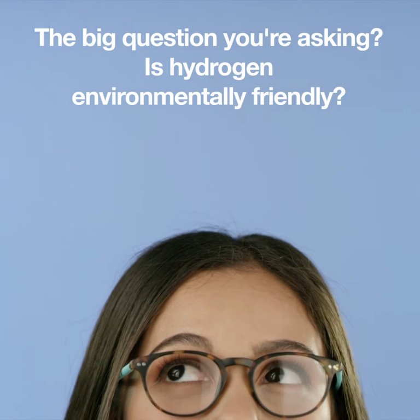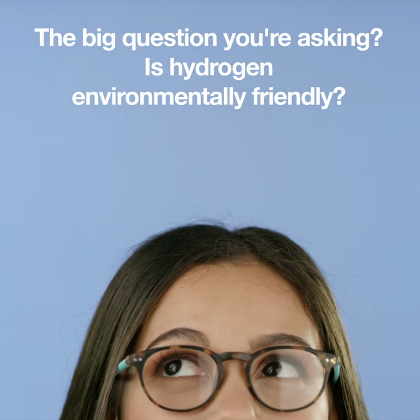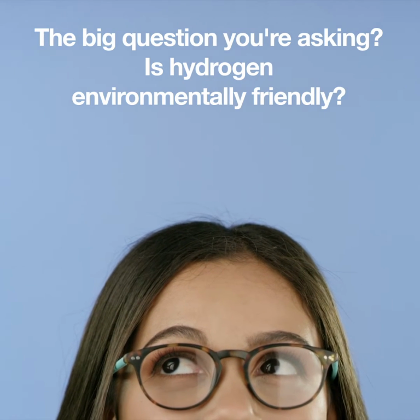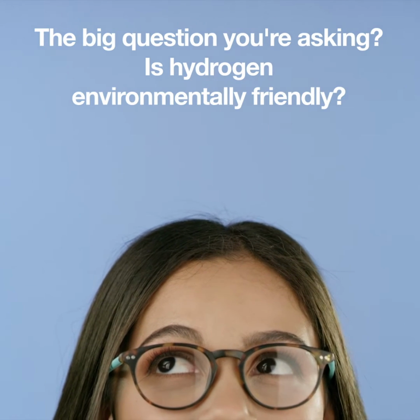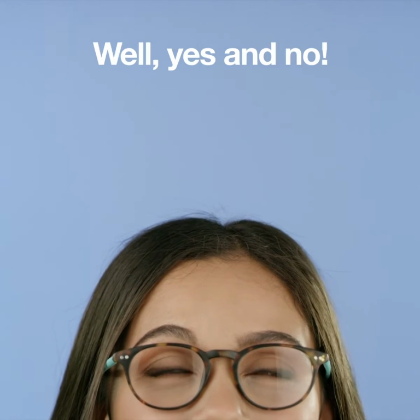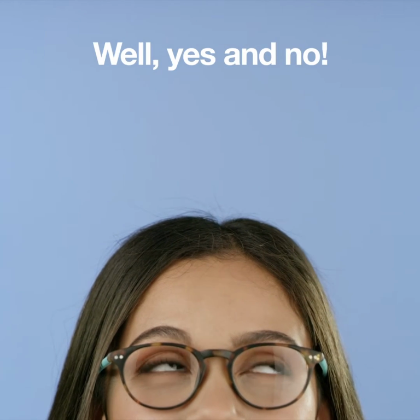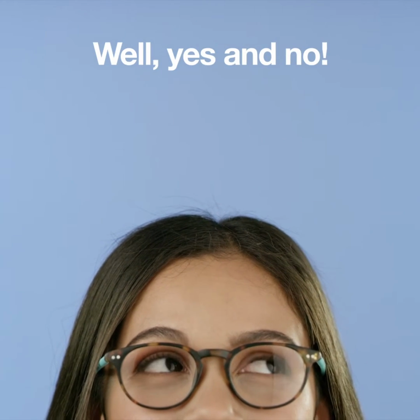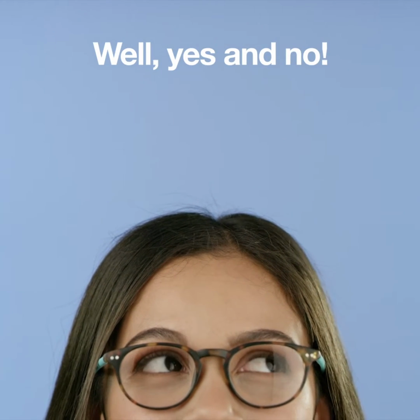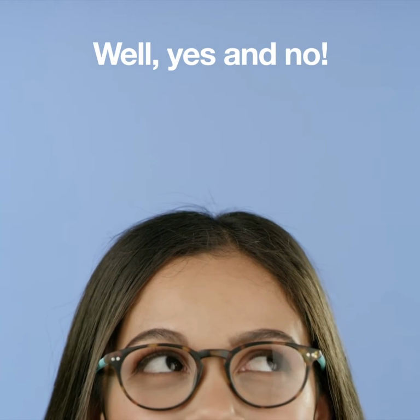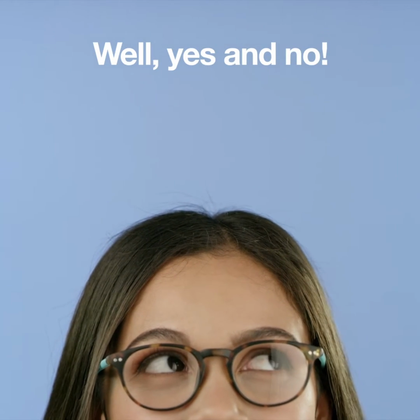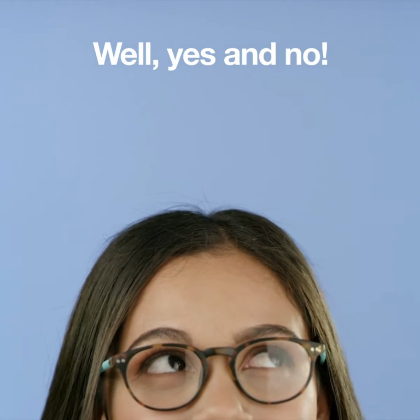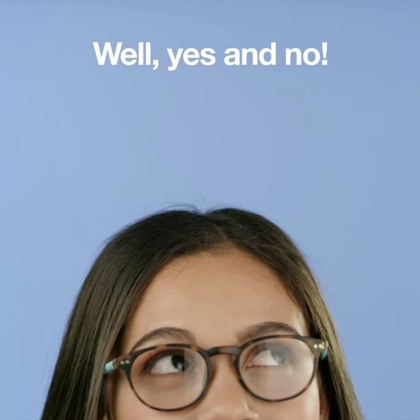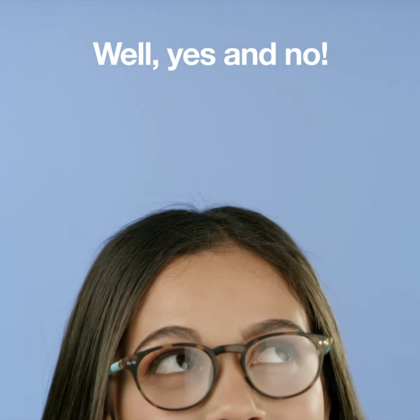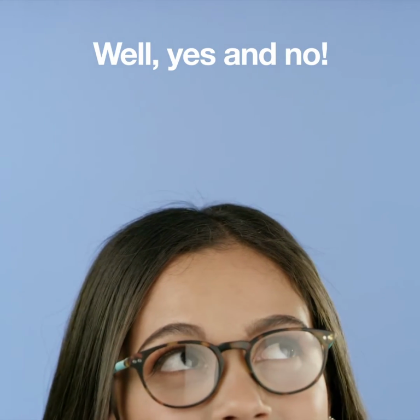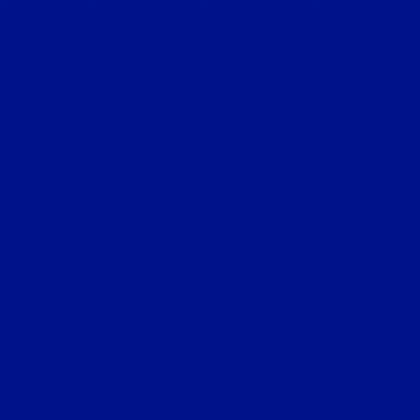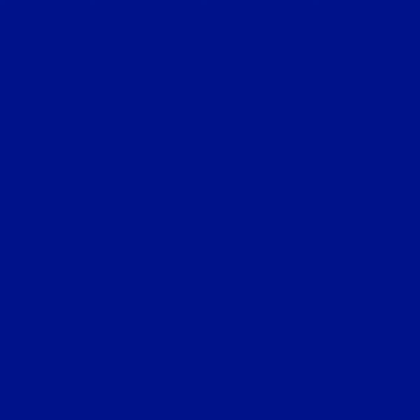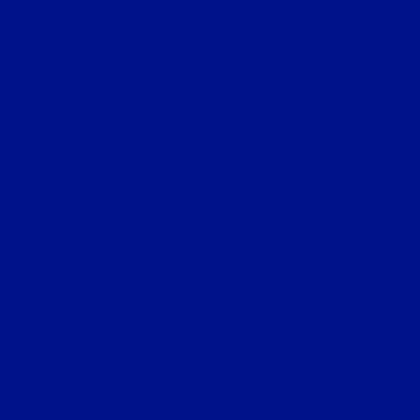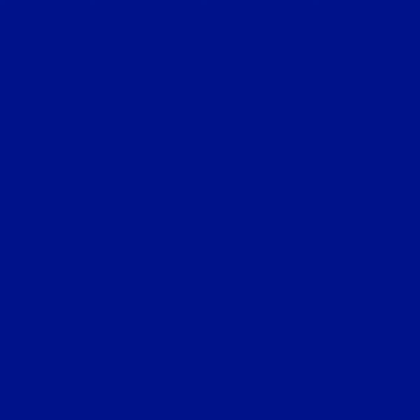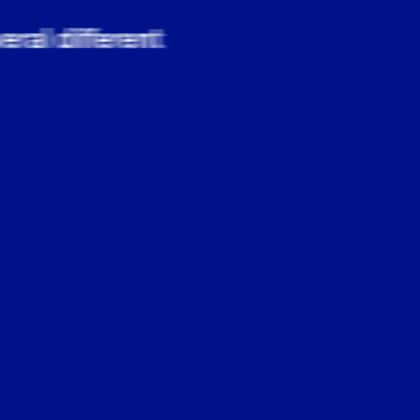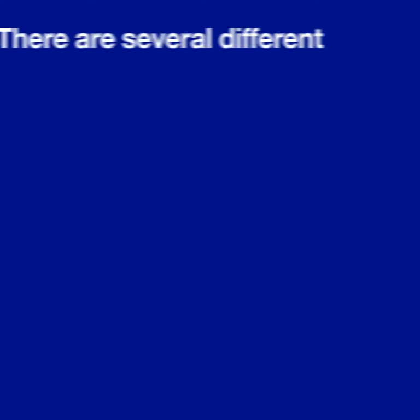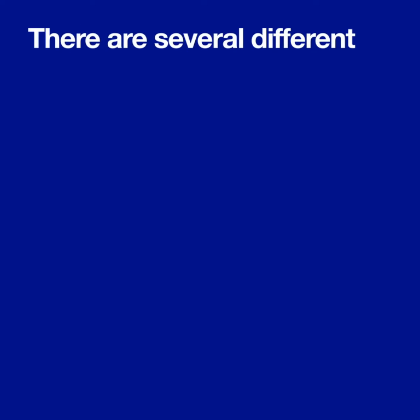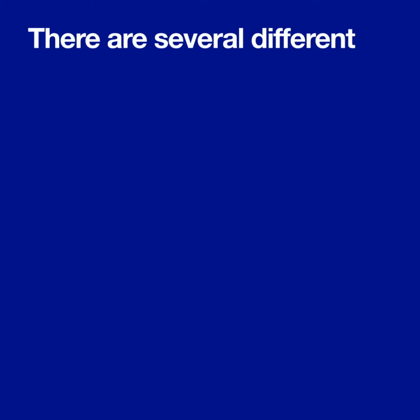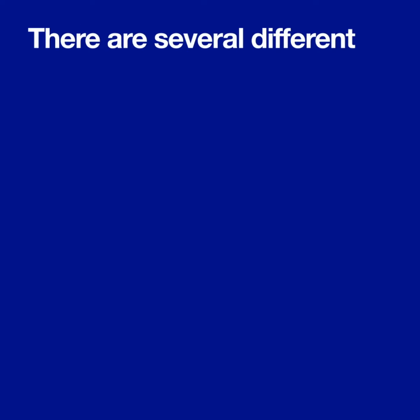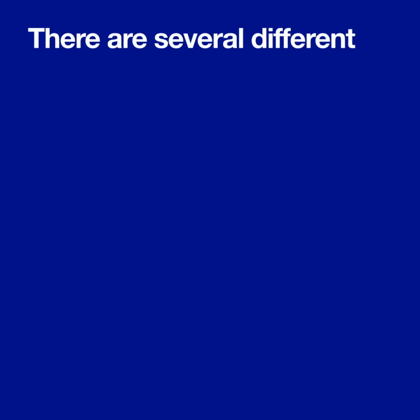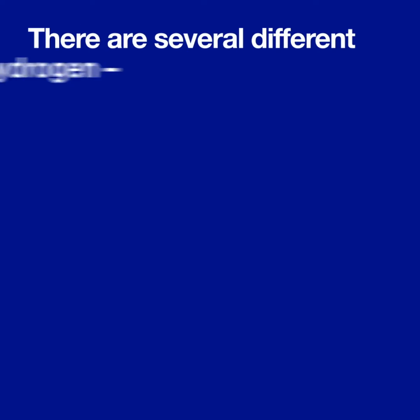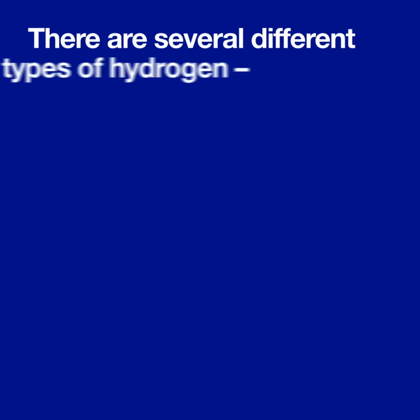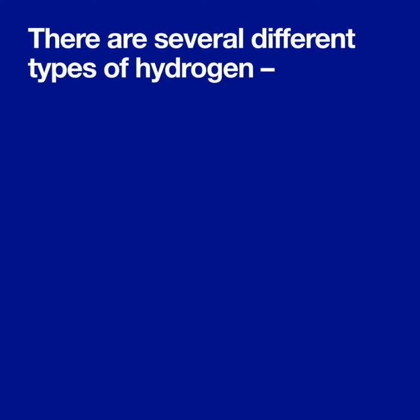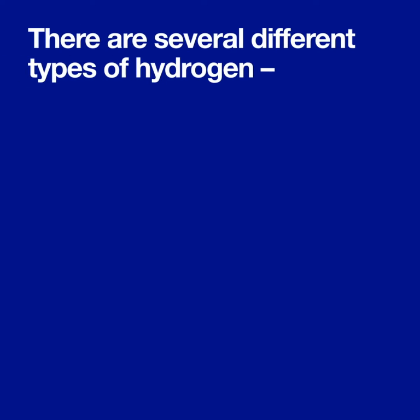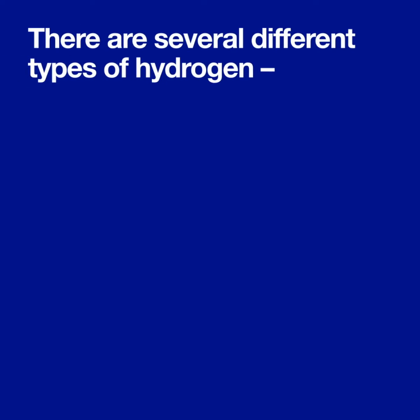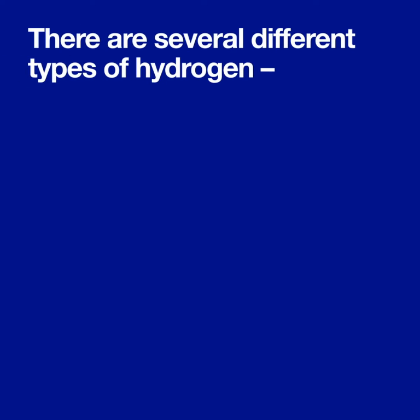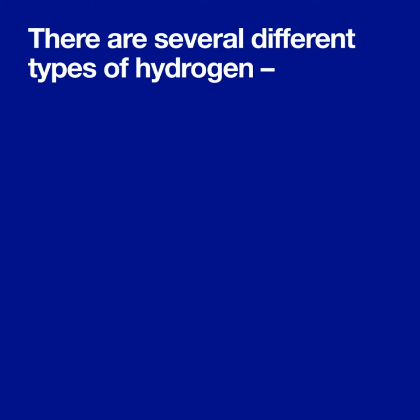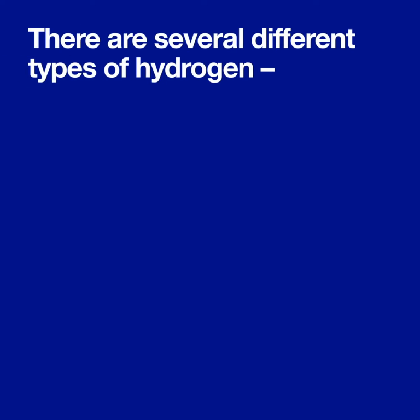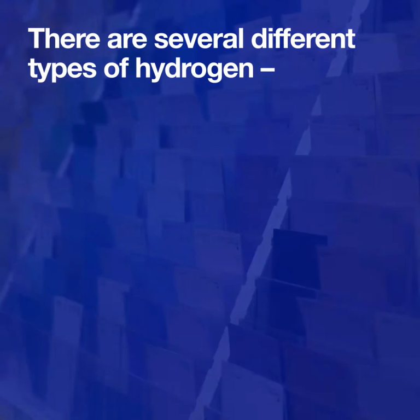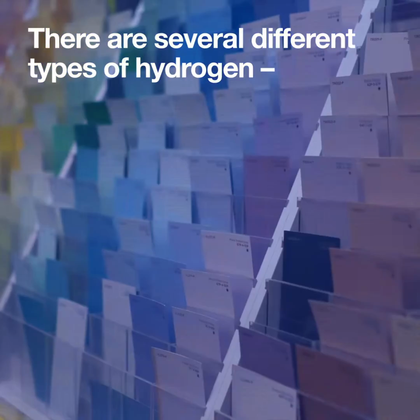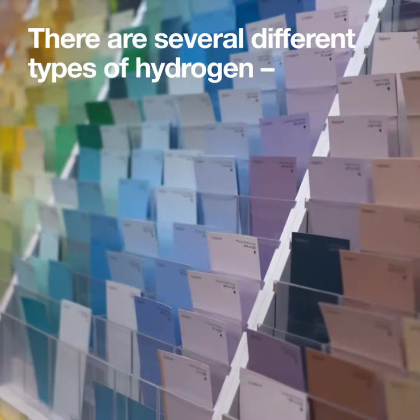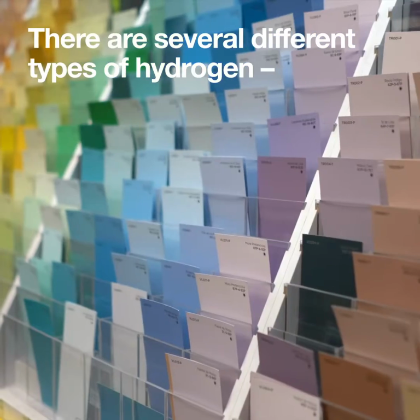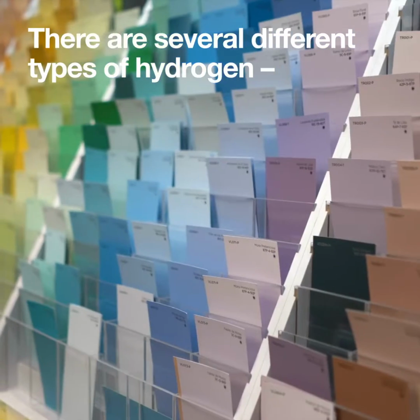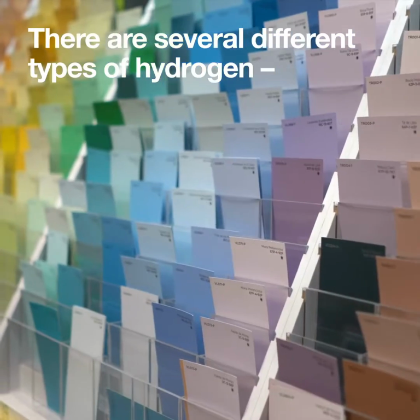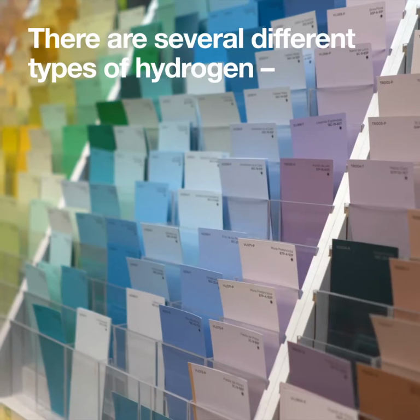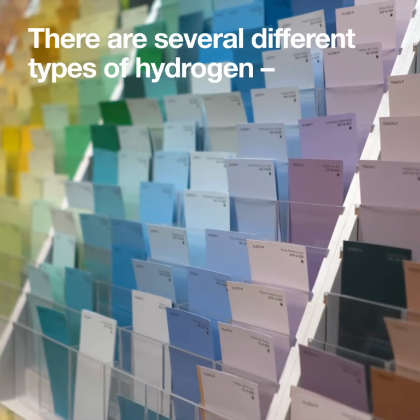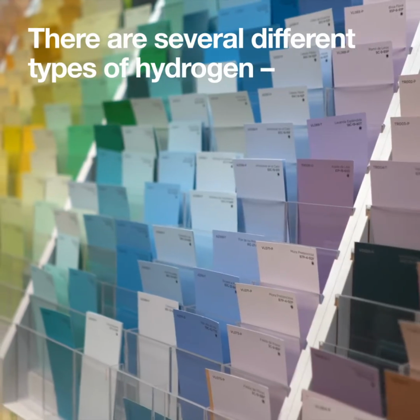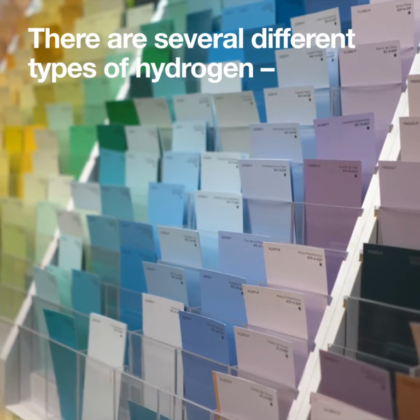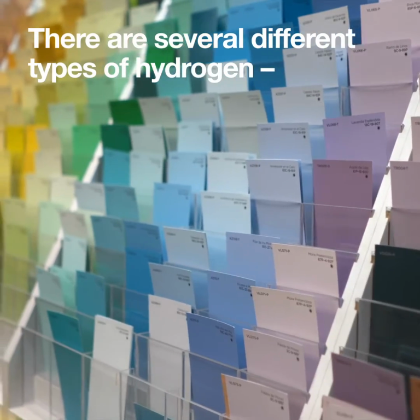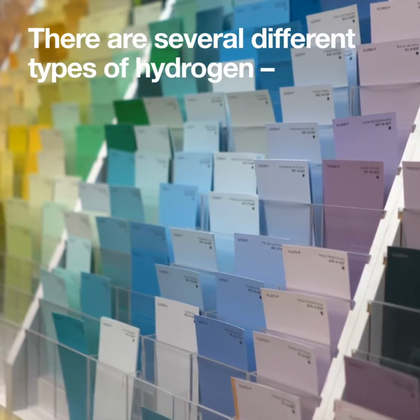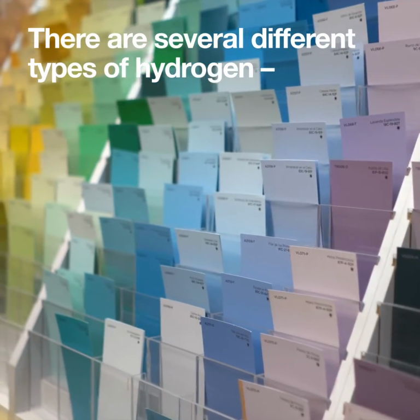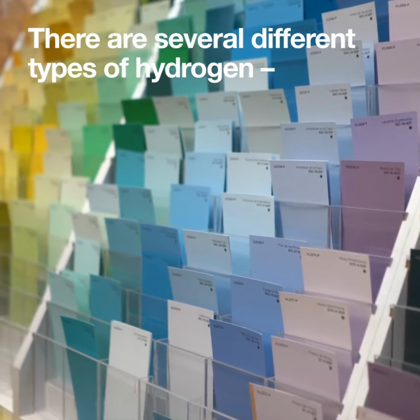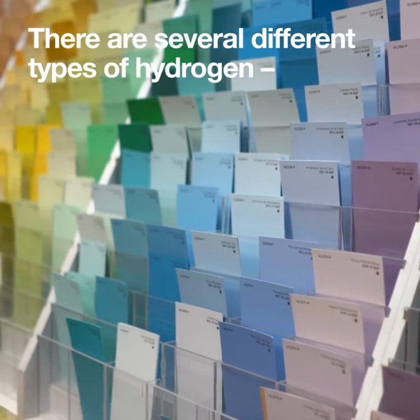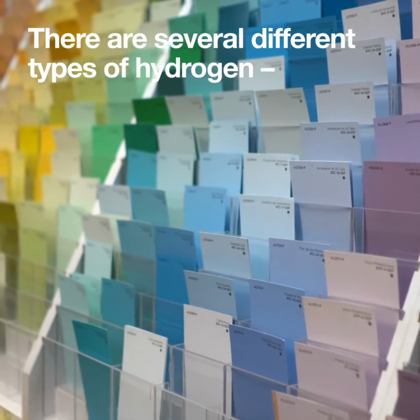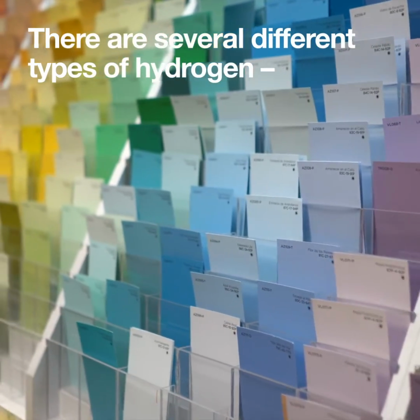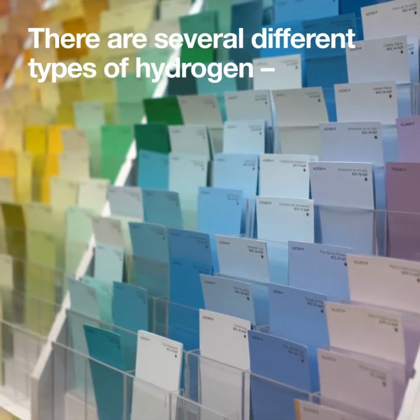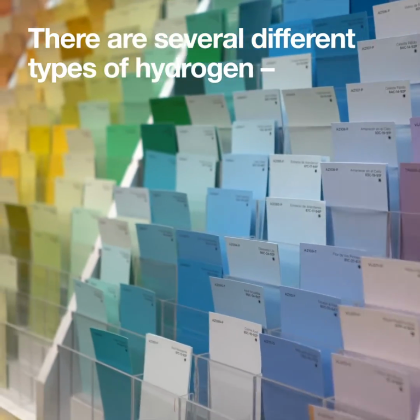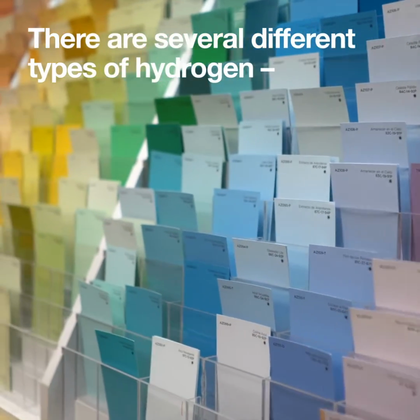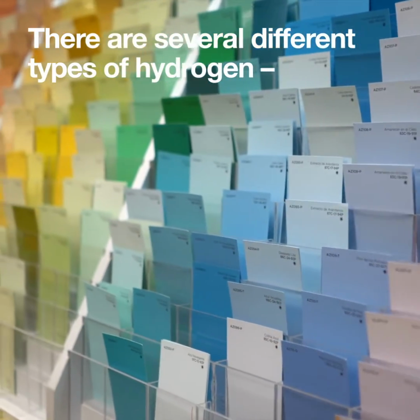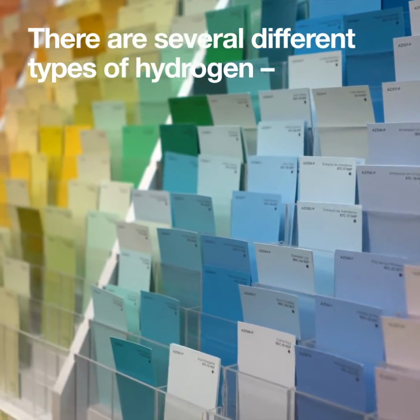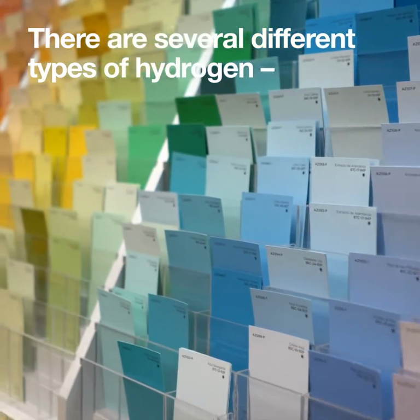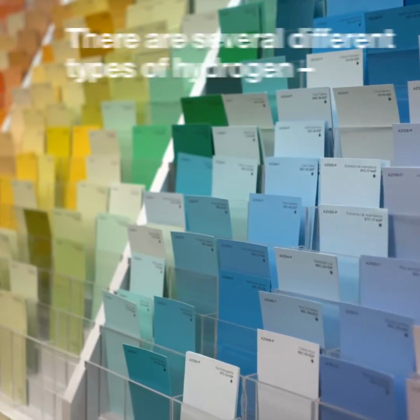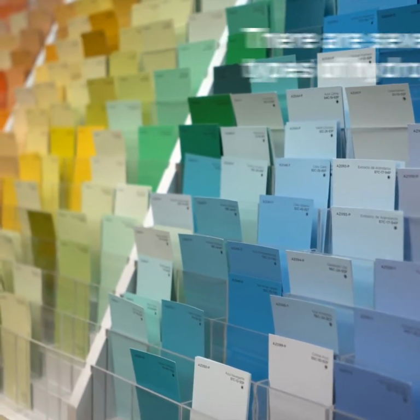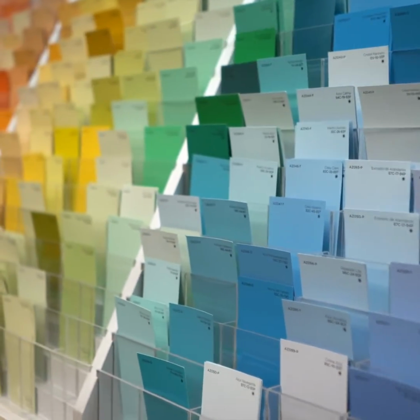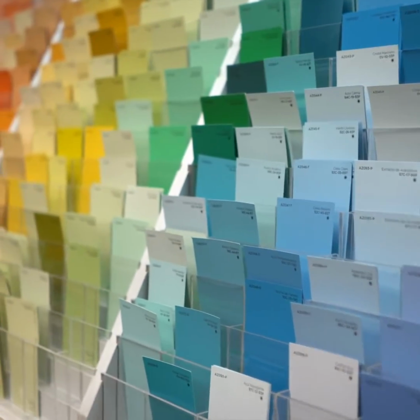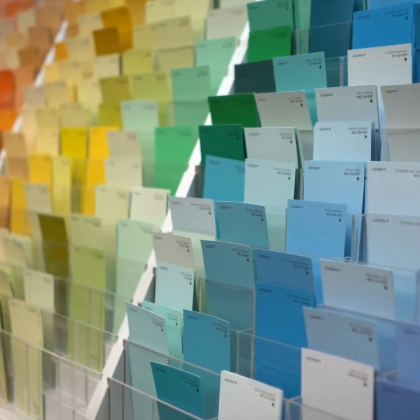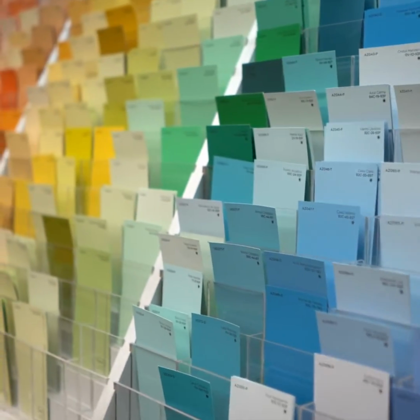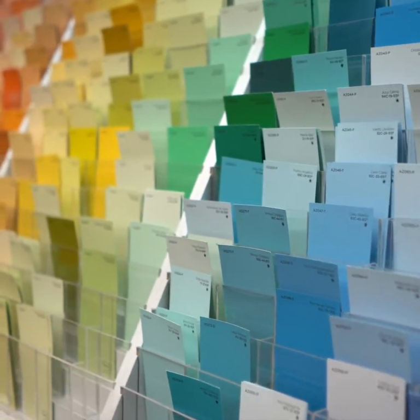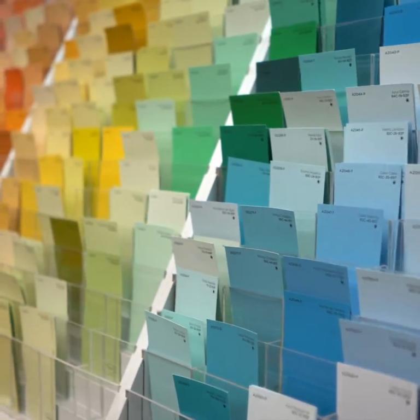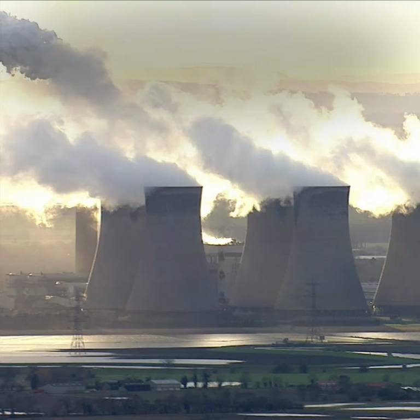Well, yes and no. There are several different types of hydrogen: grey, blue, green, pink, turquoise, and cyan.